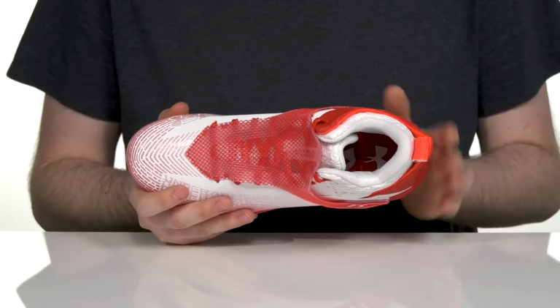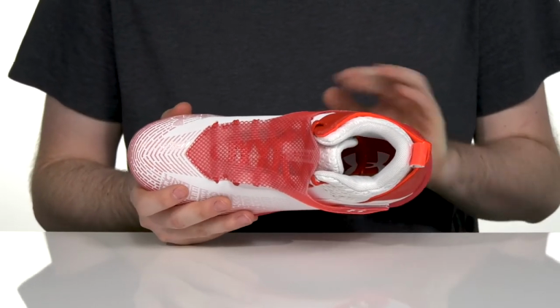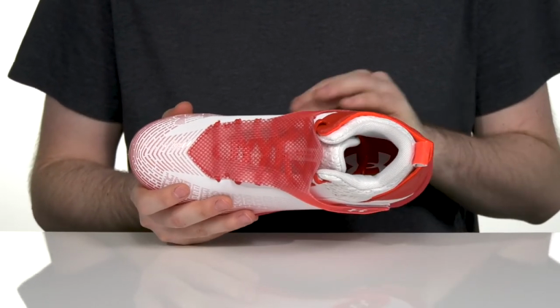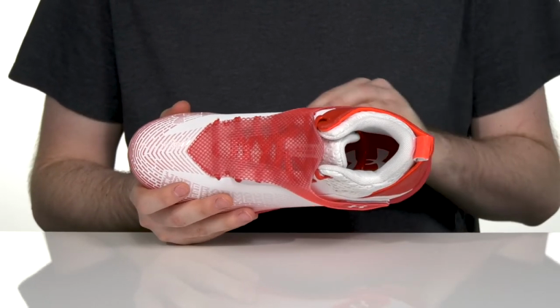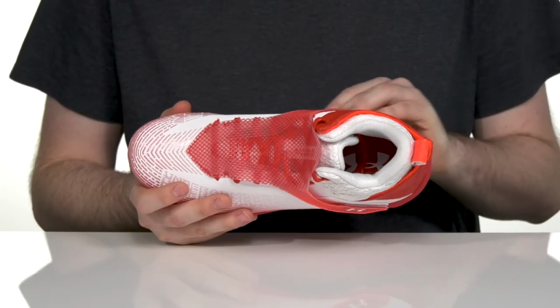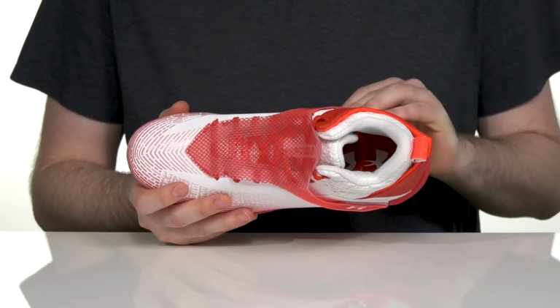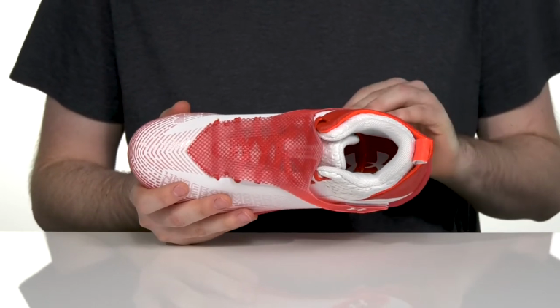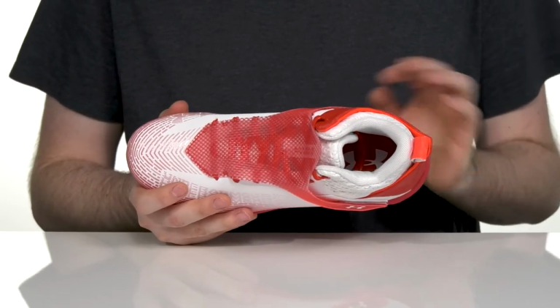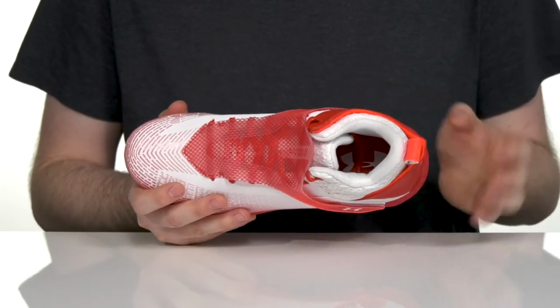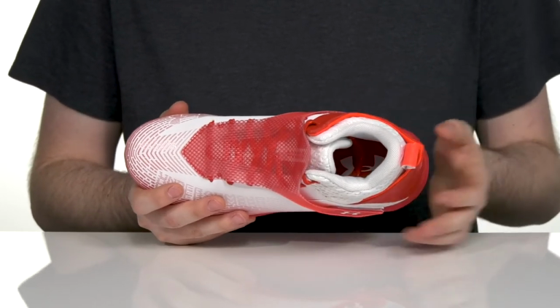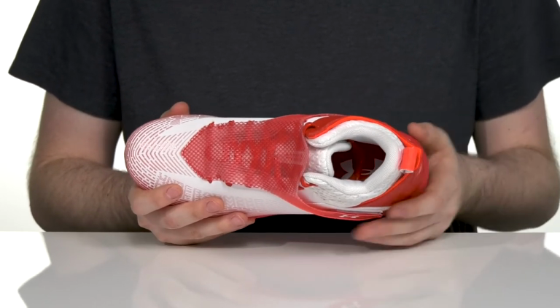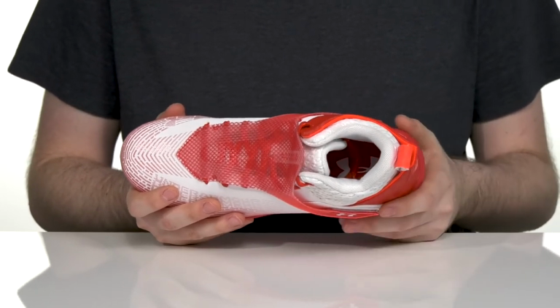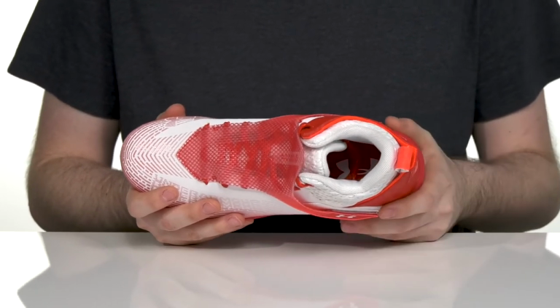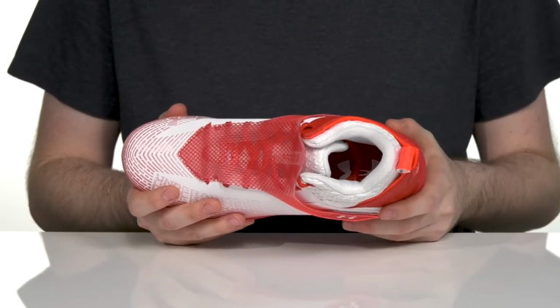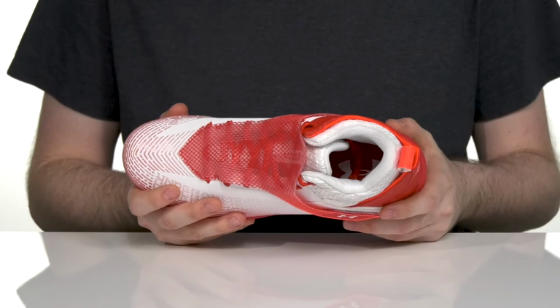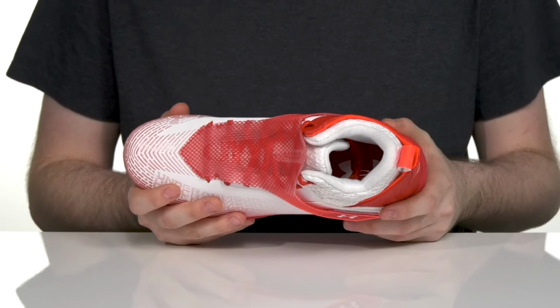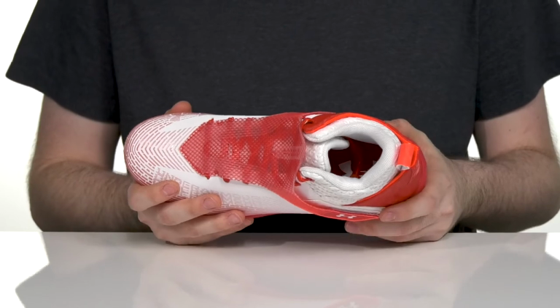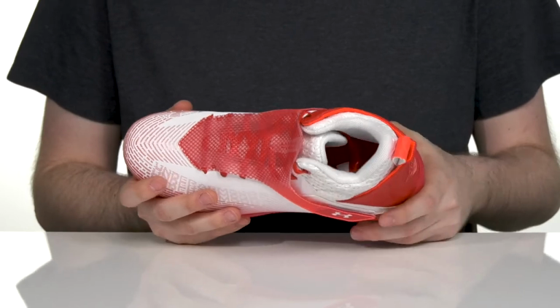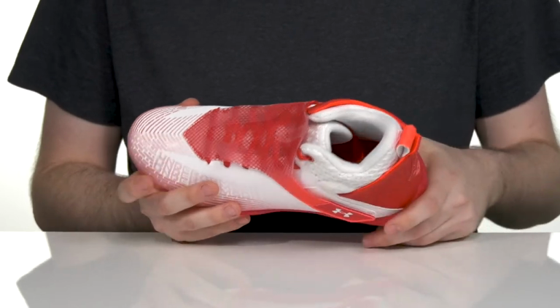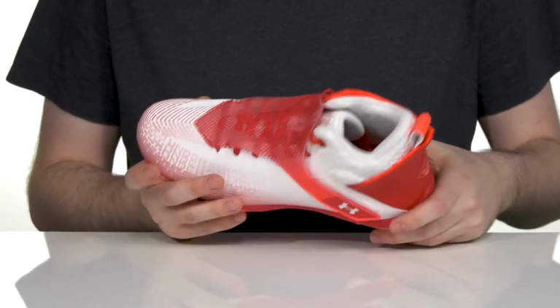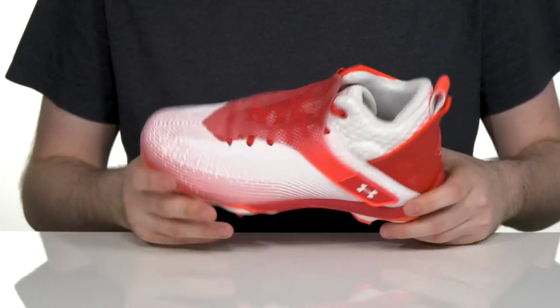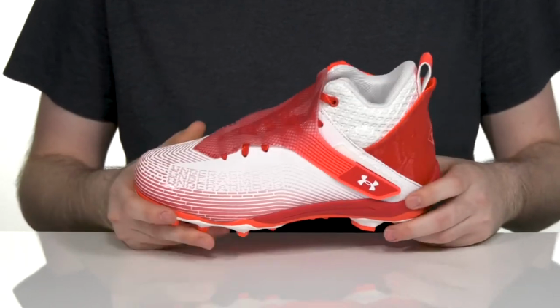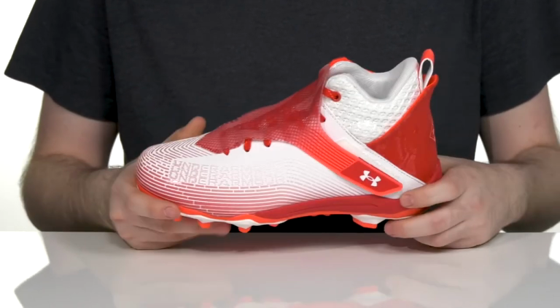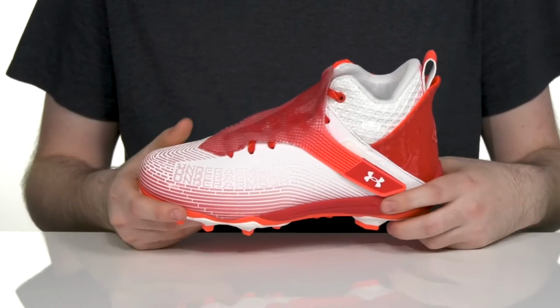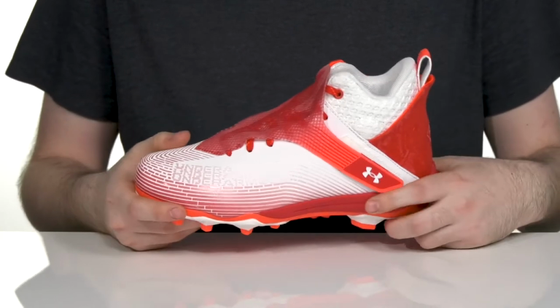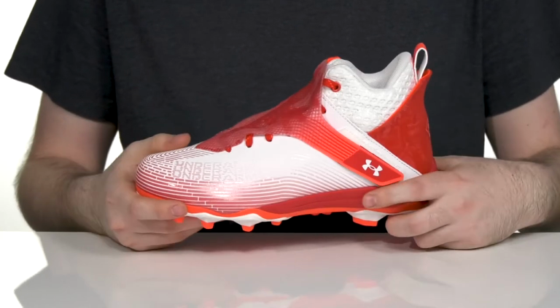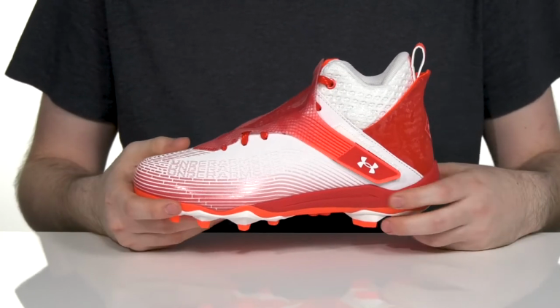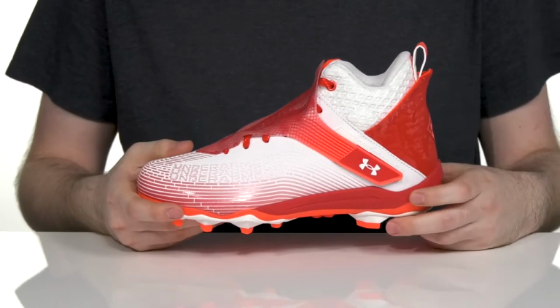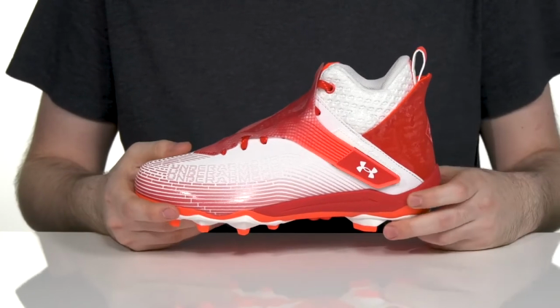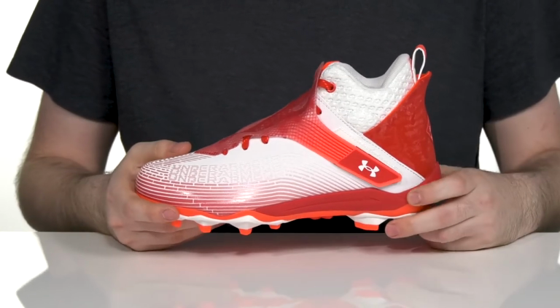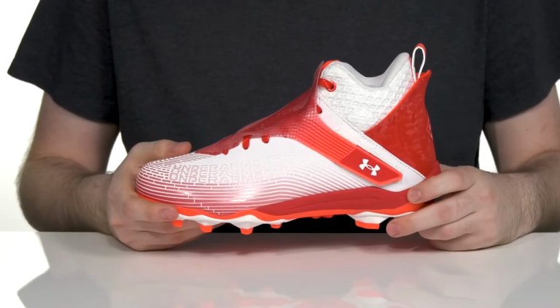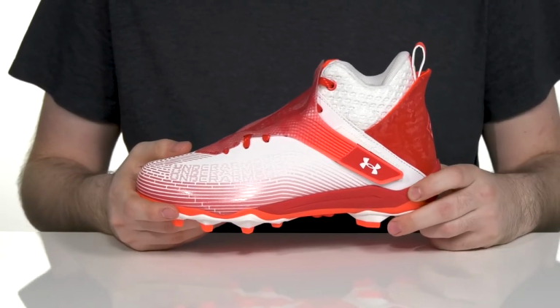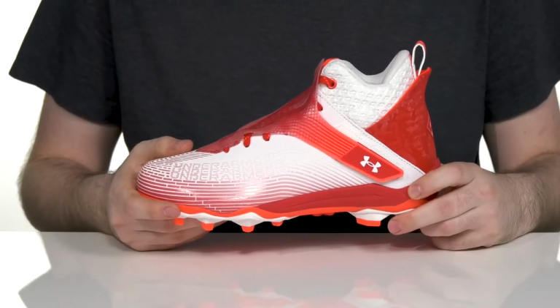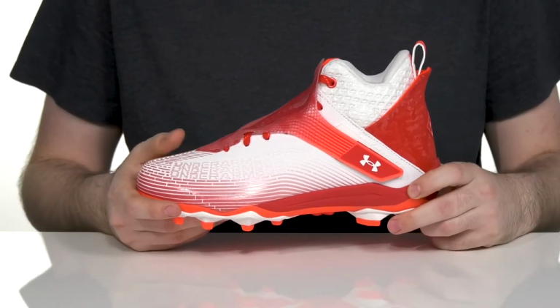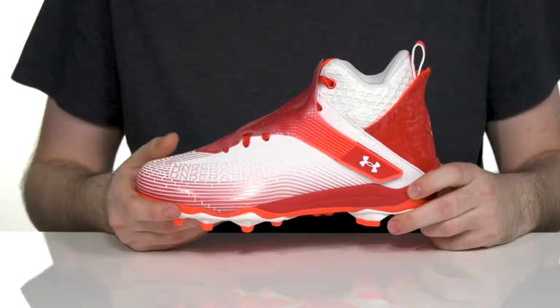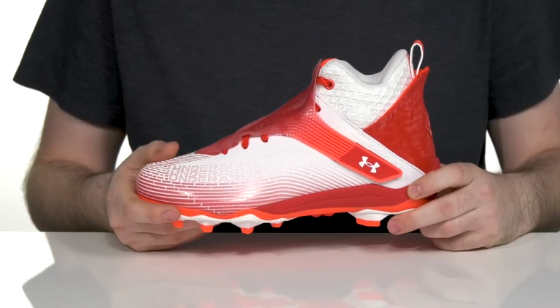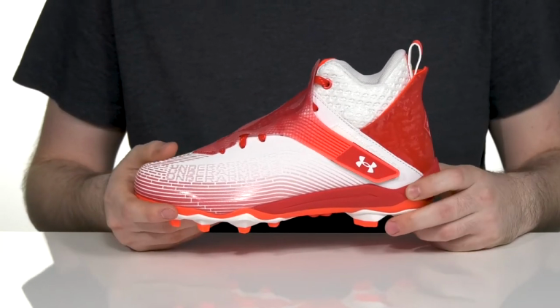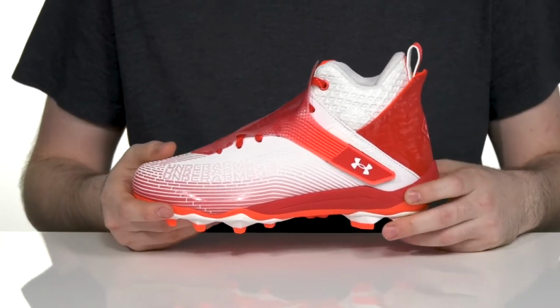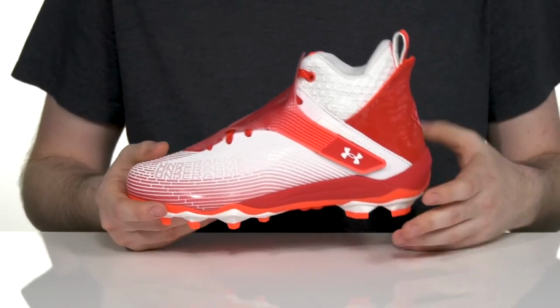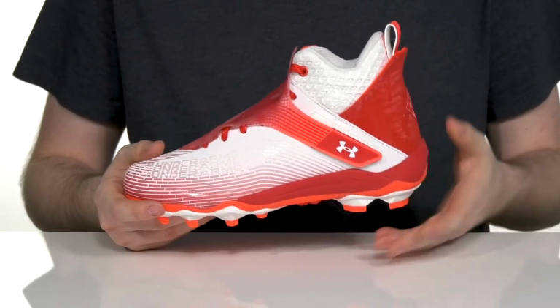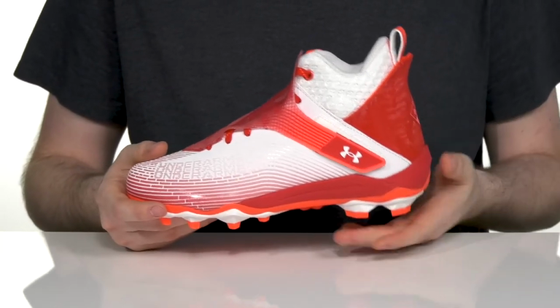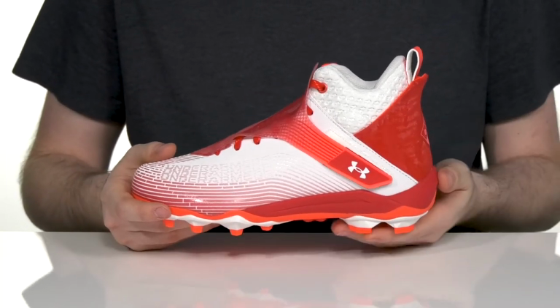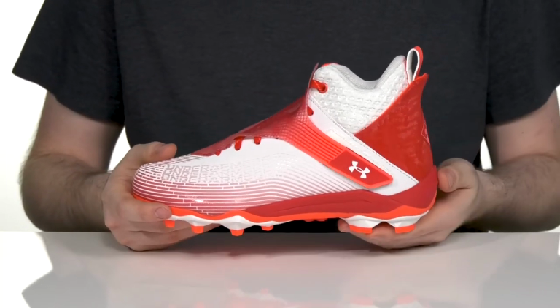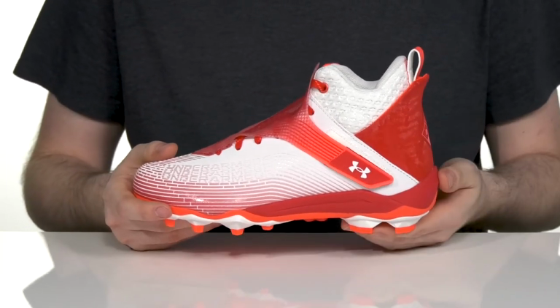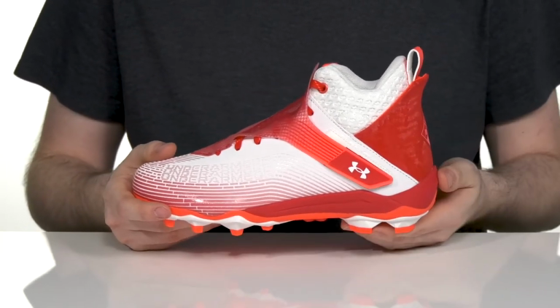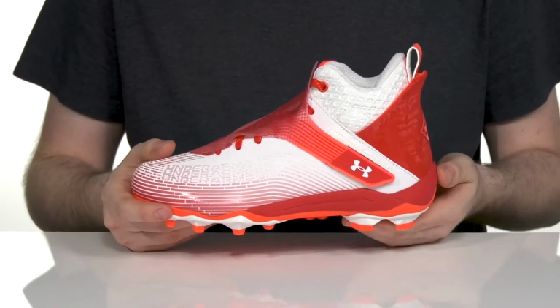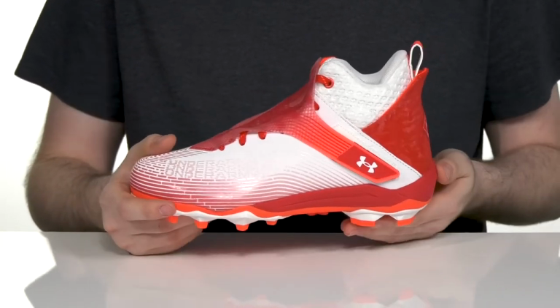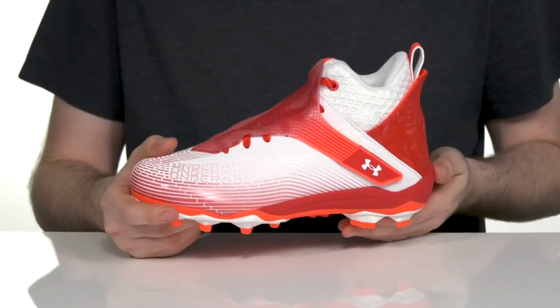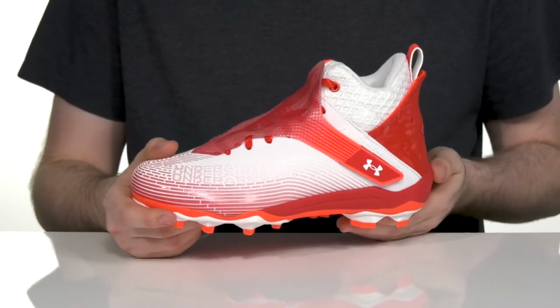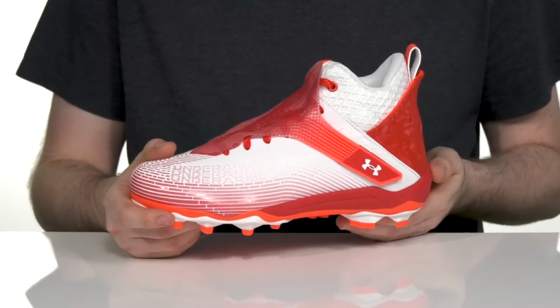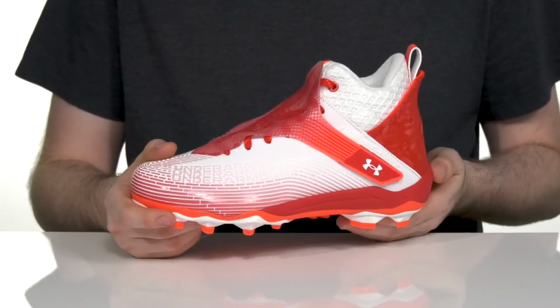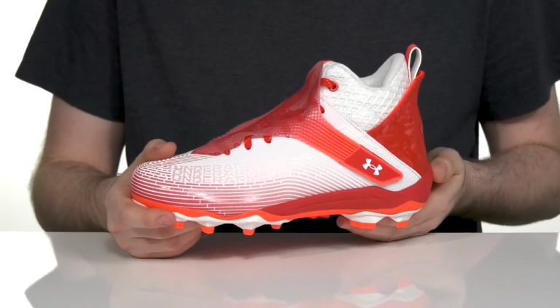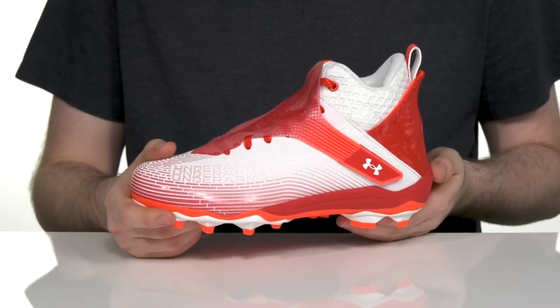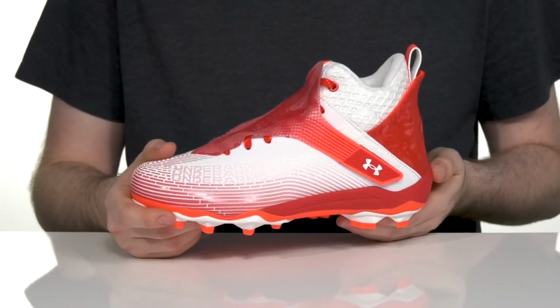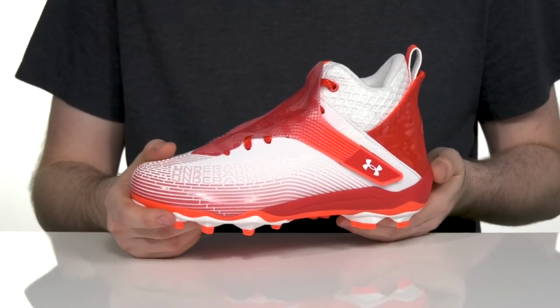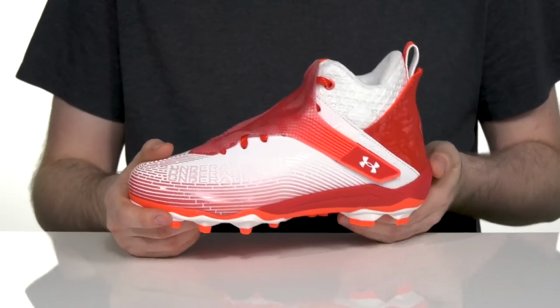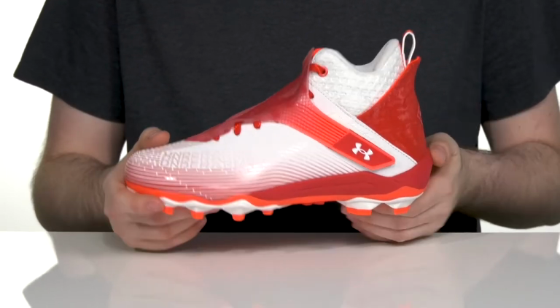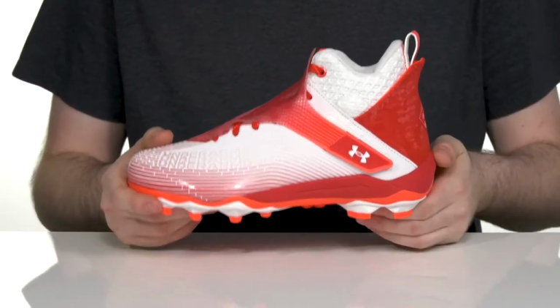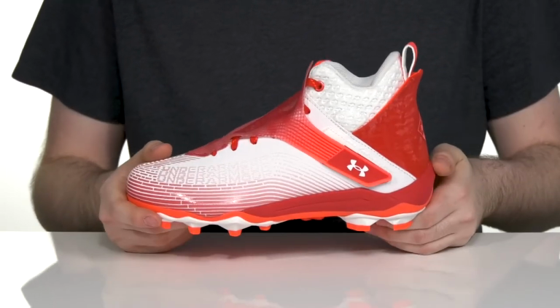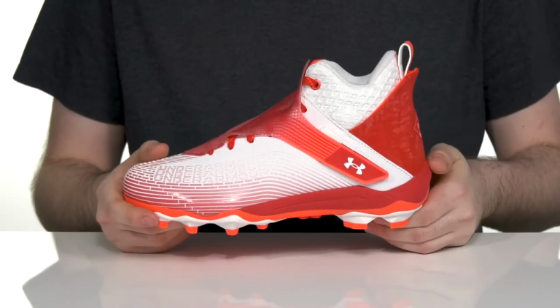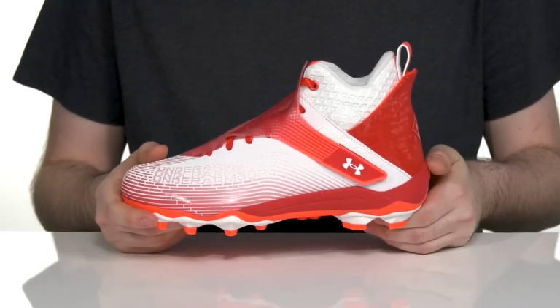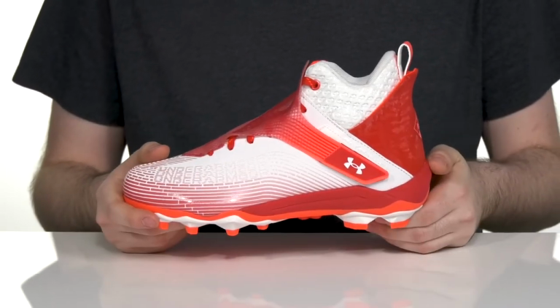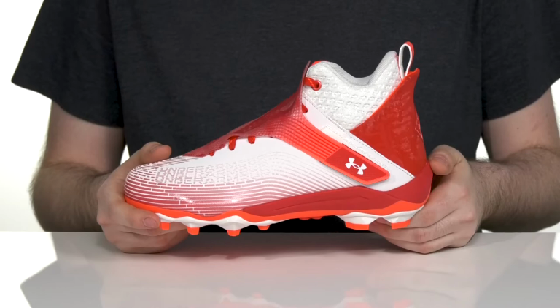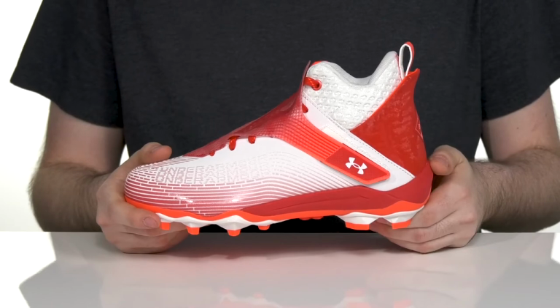giving you great shock absorption with every move, while the charged cushioning midsole has superior underfoot comfort and responsiveness.